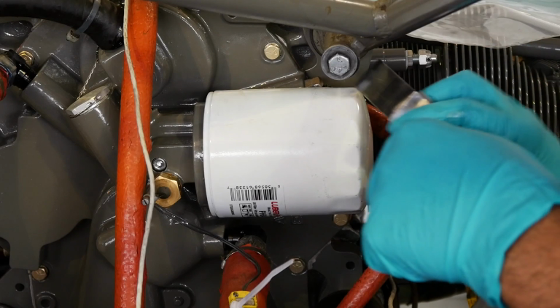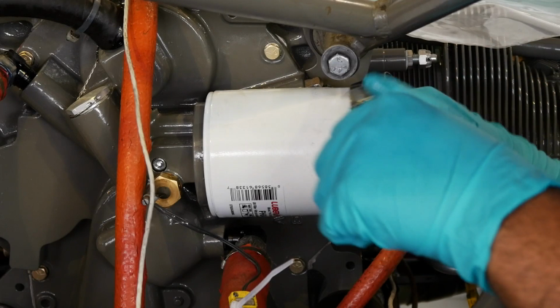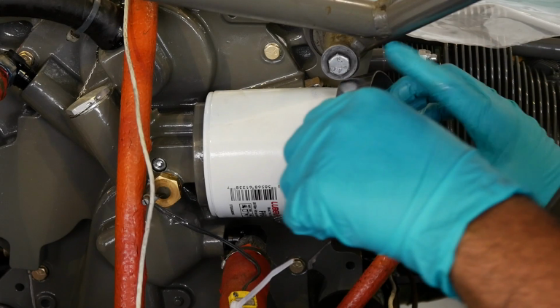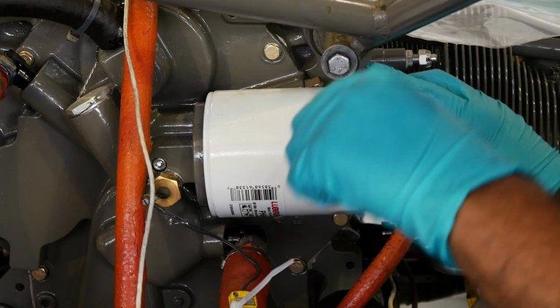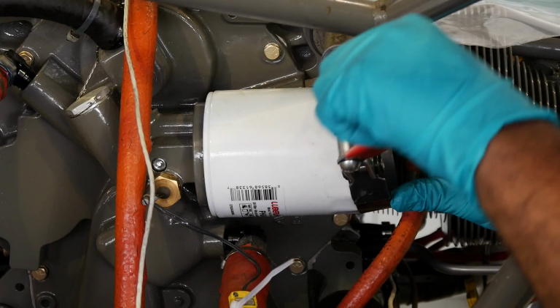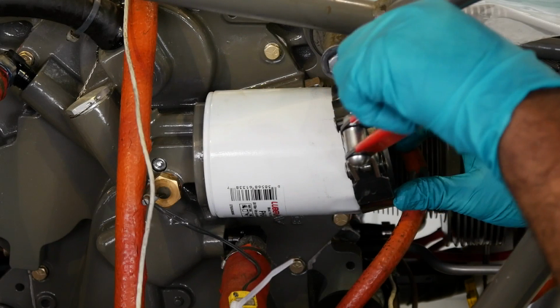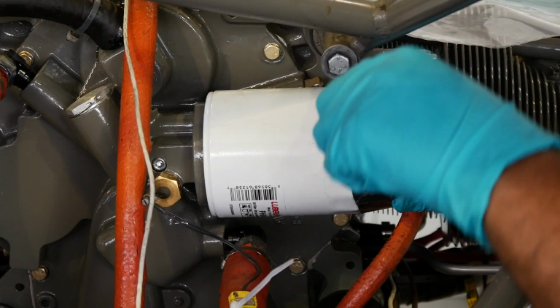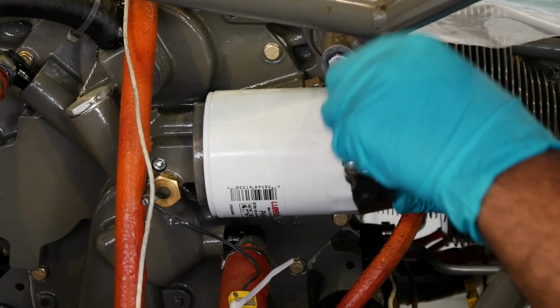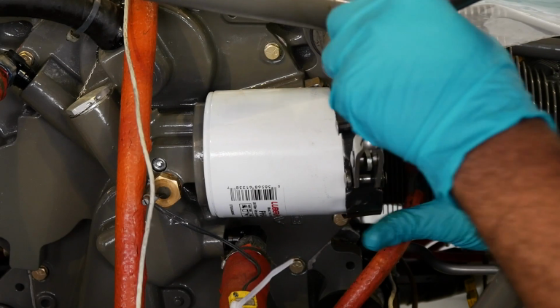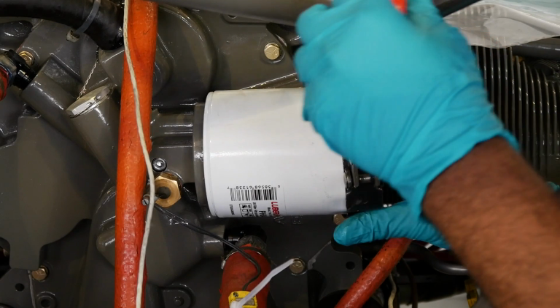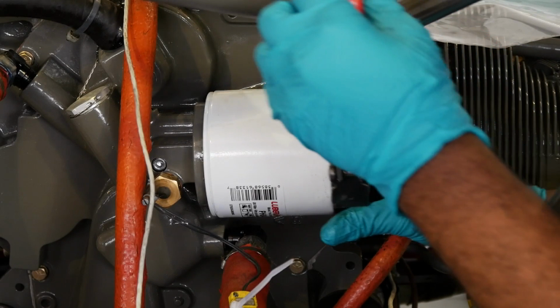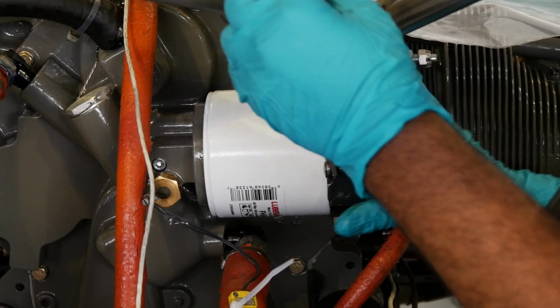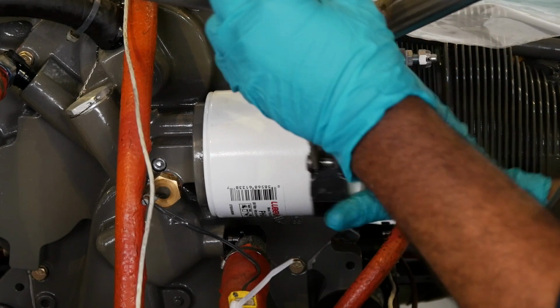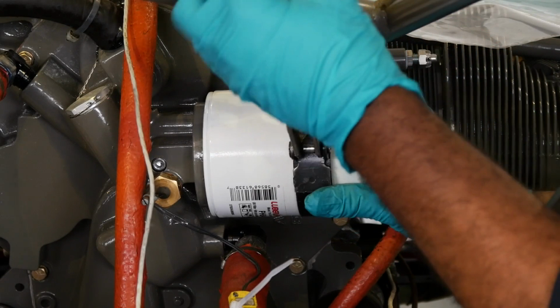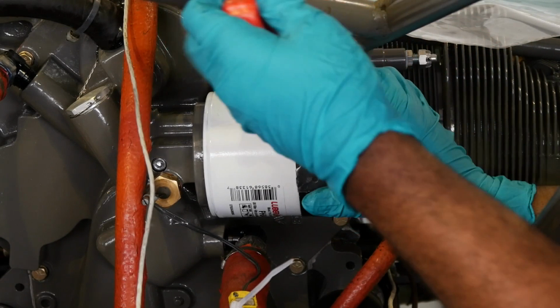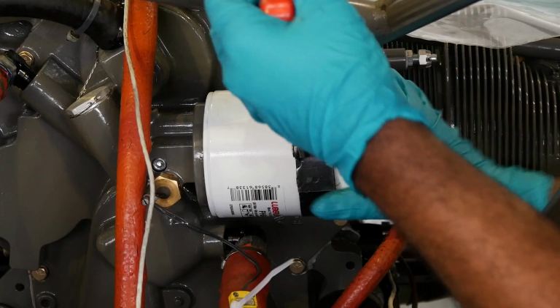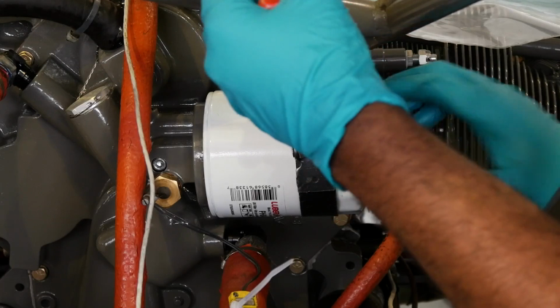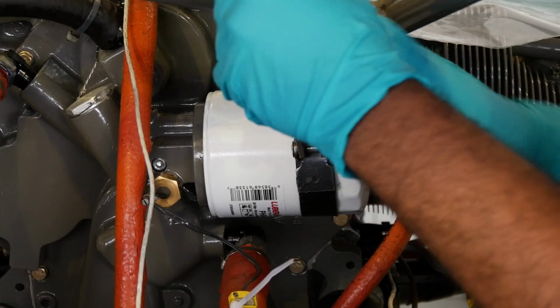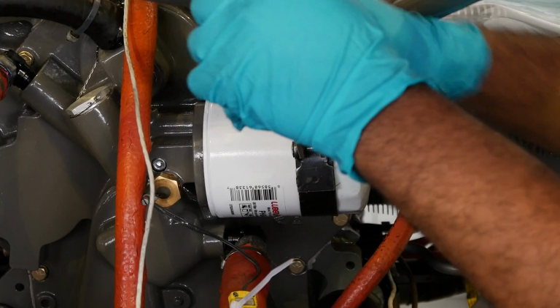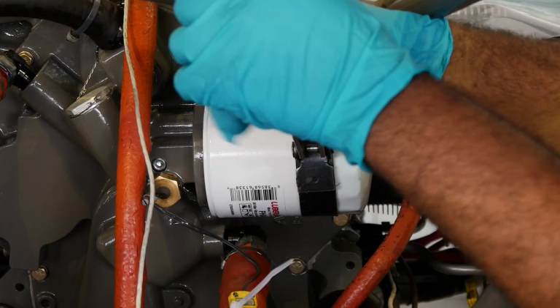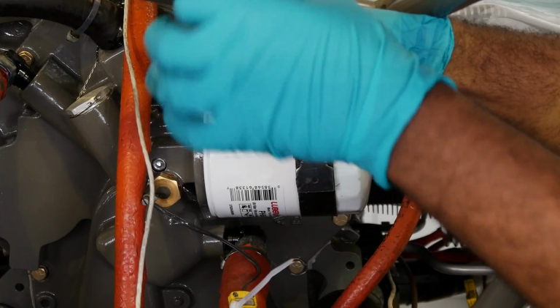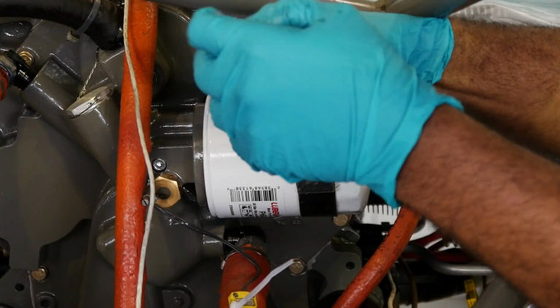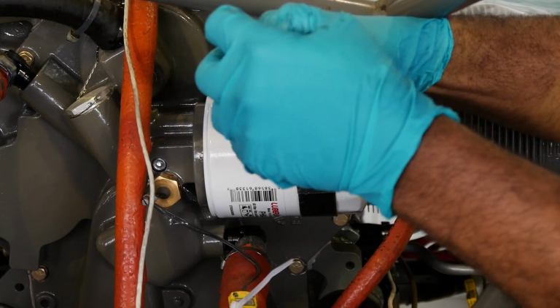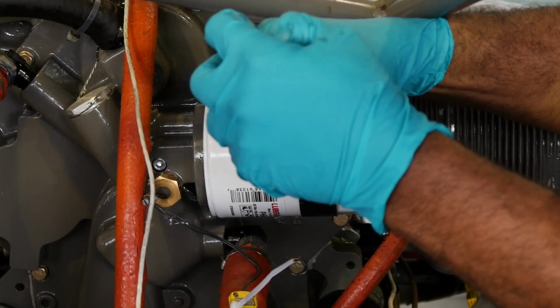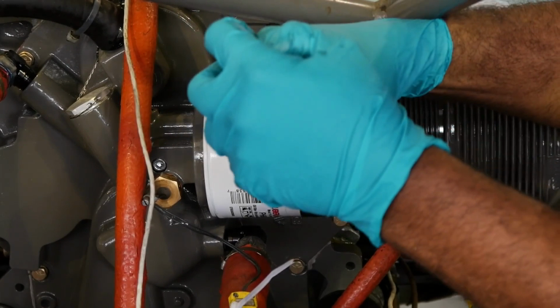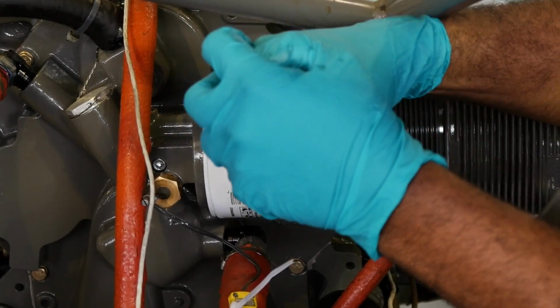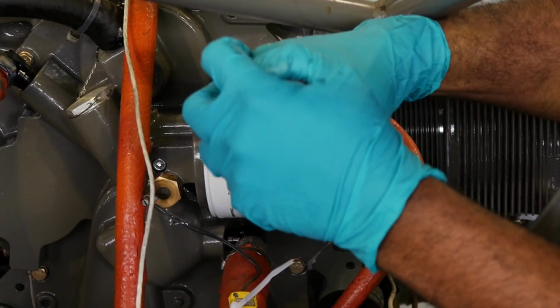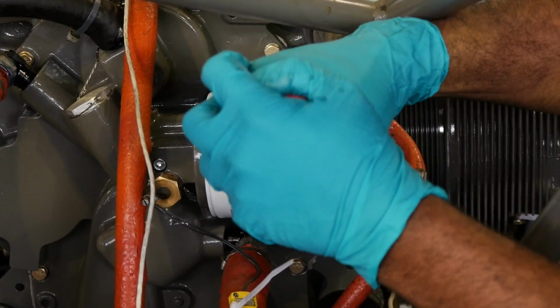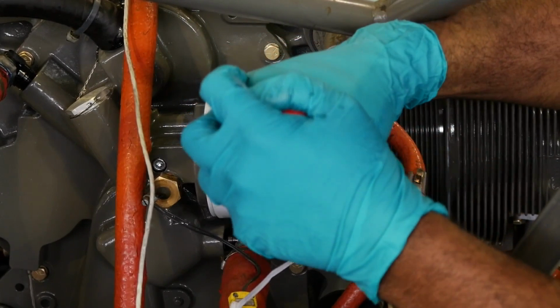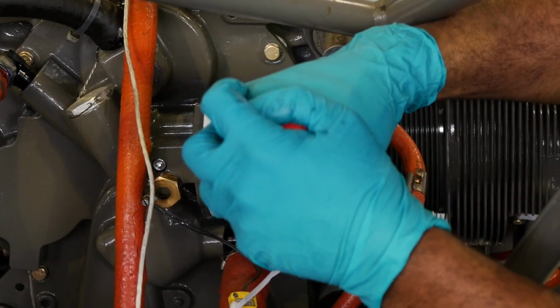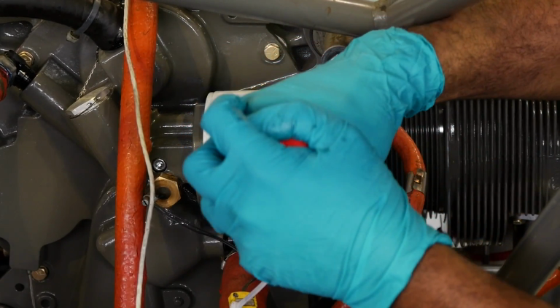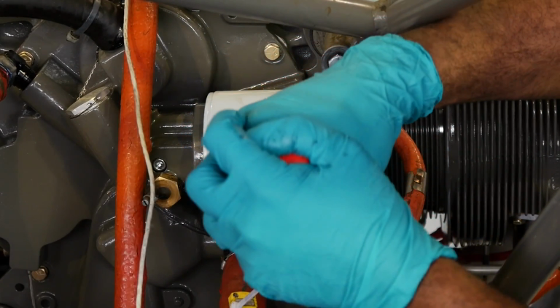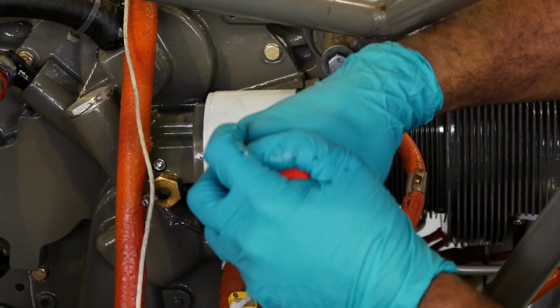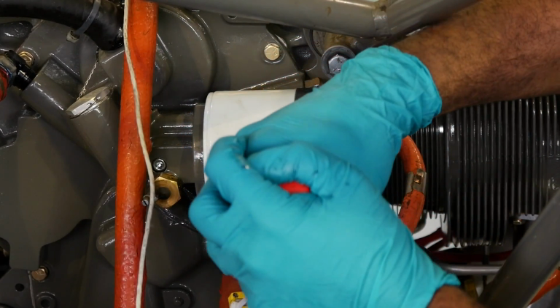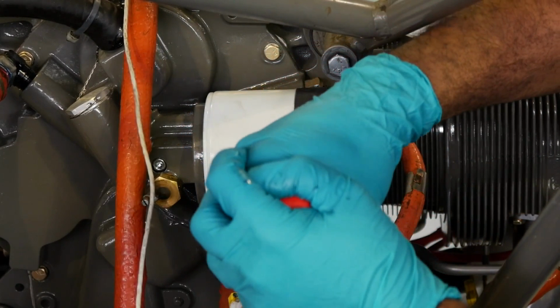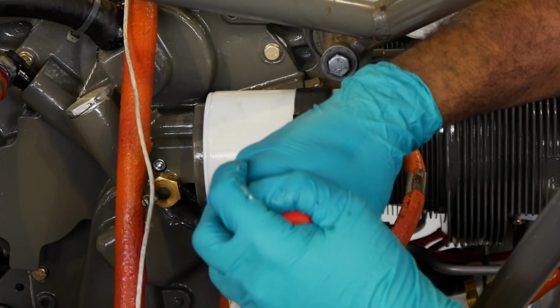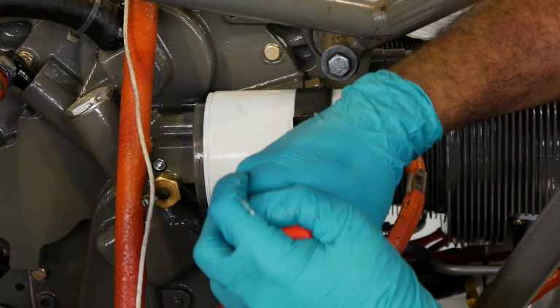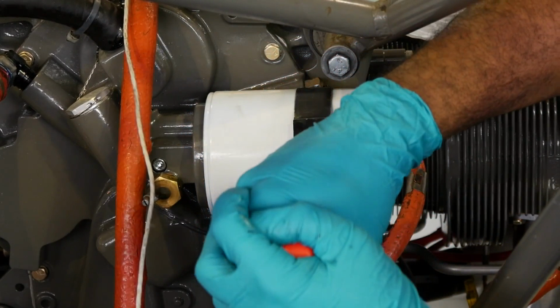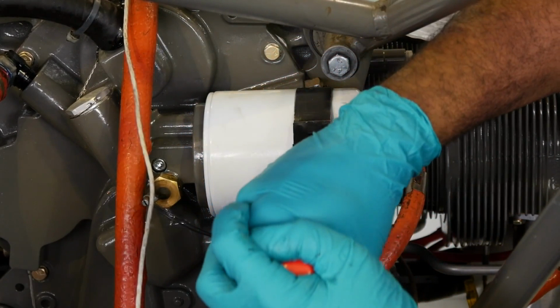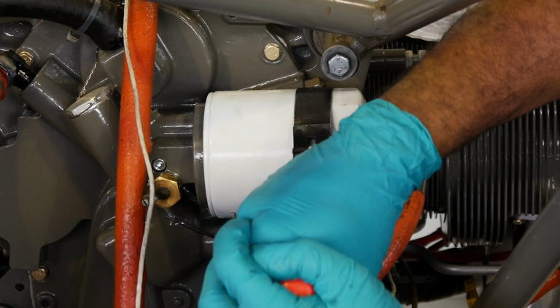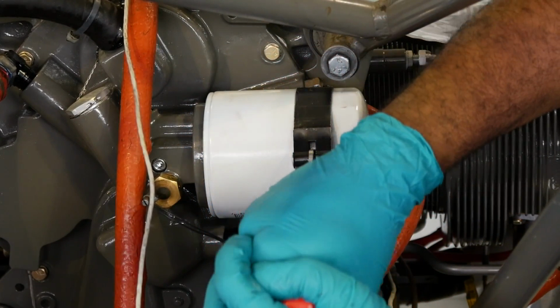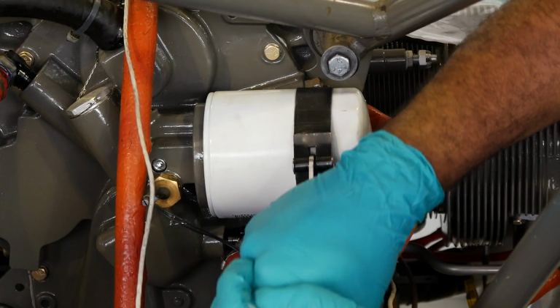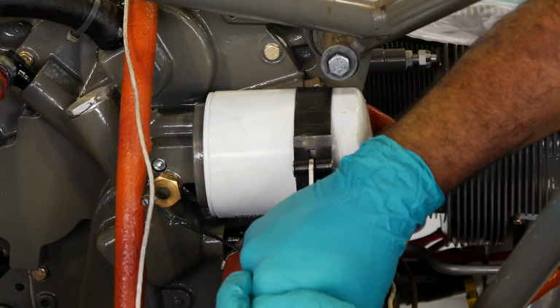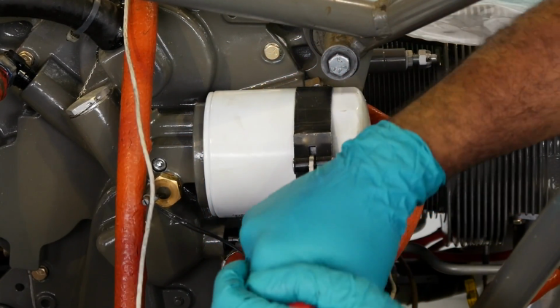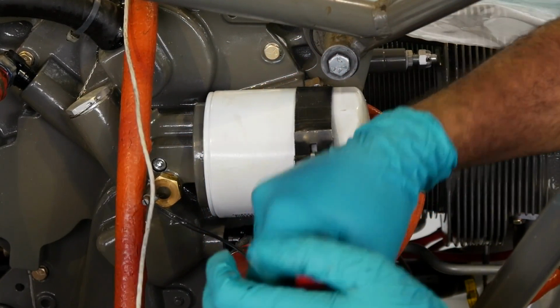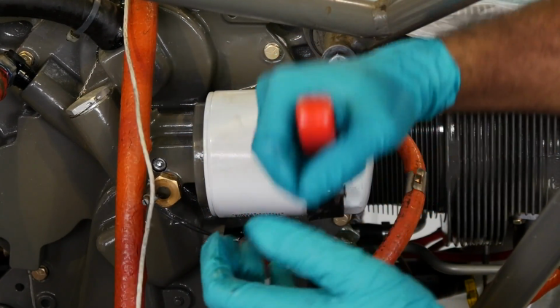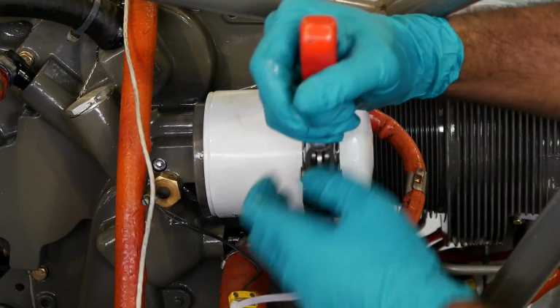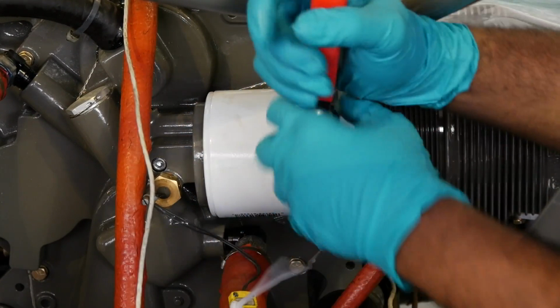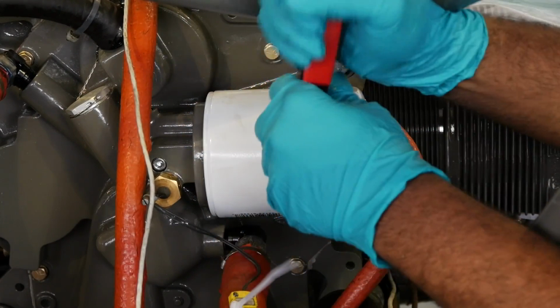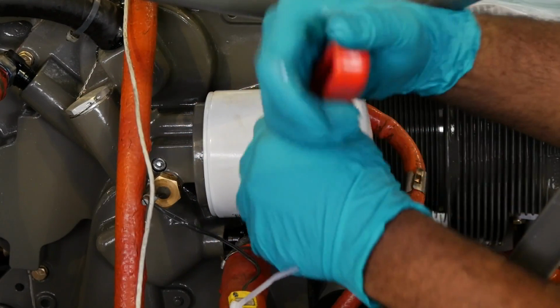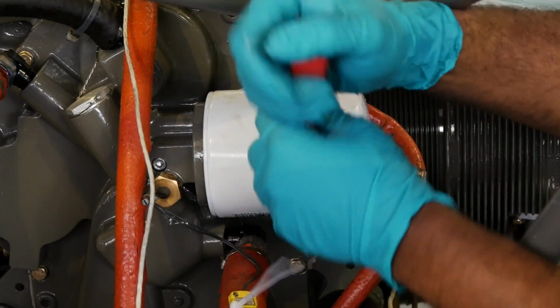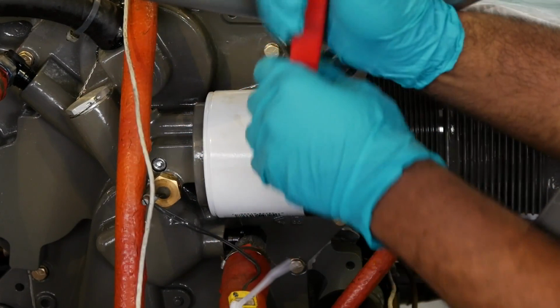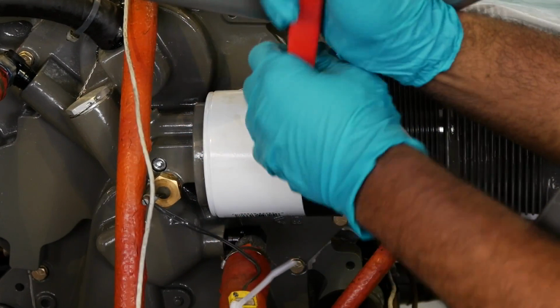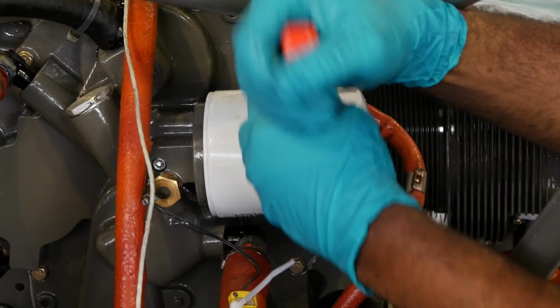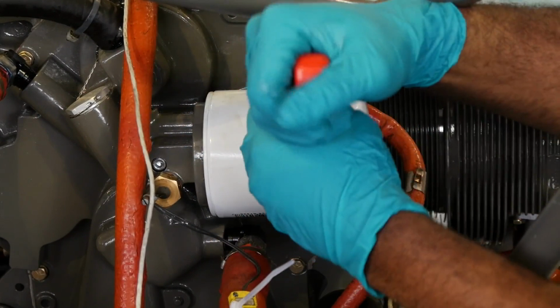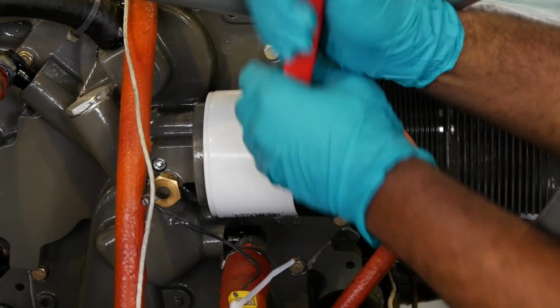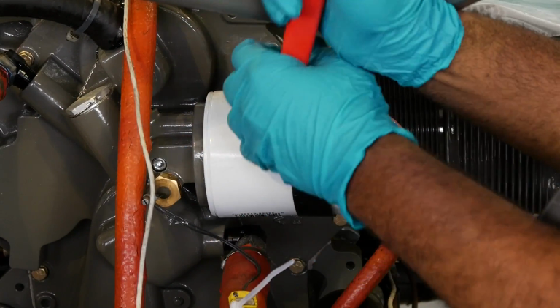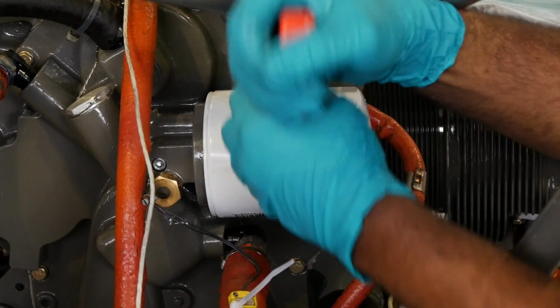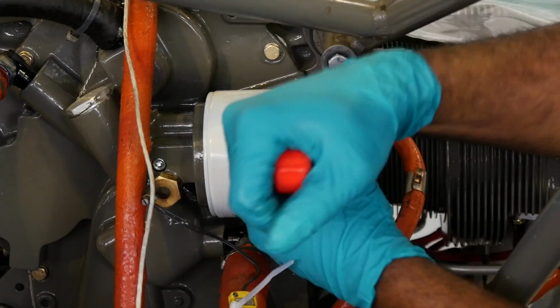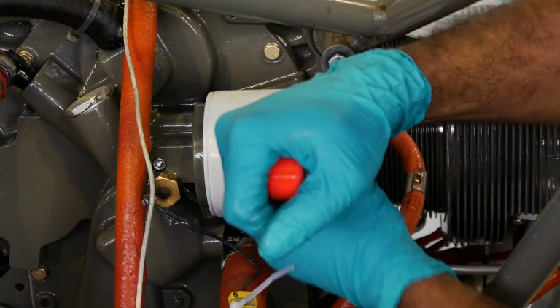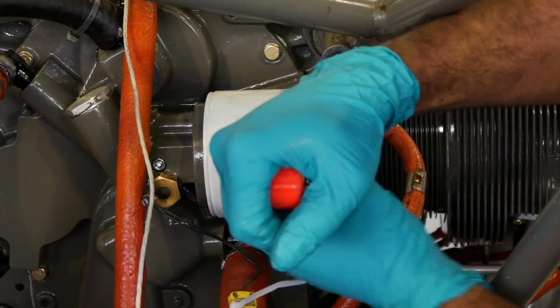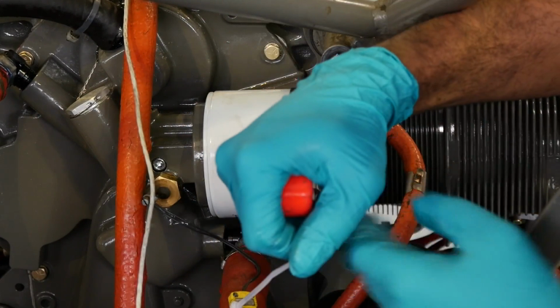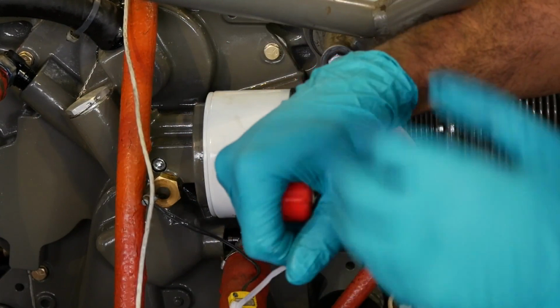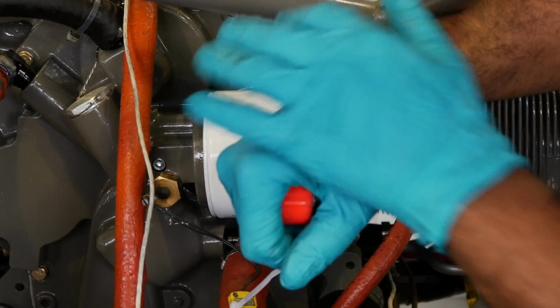We're going to explain how to check your oil filter. Remove the oil filter from the aircraft and let the excess oil drain out.